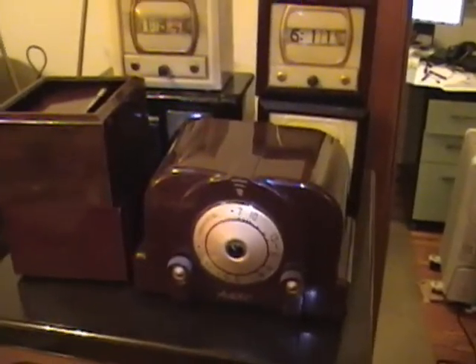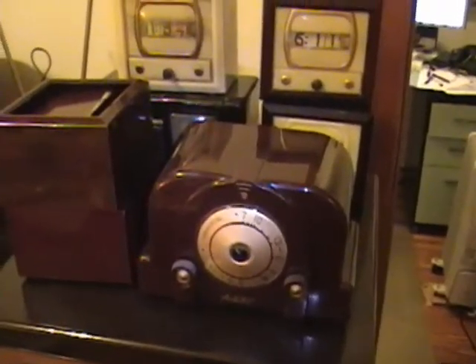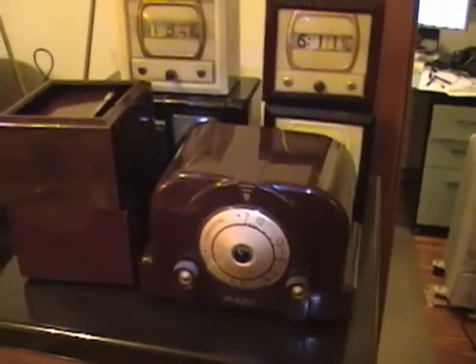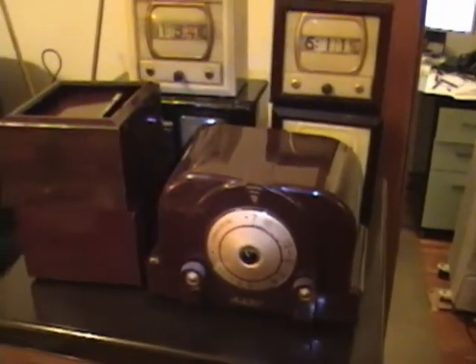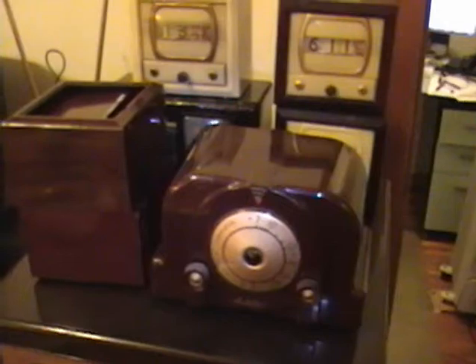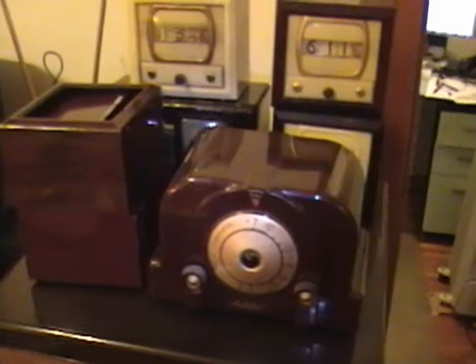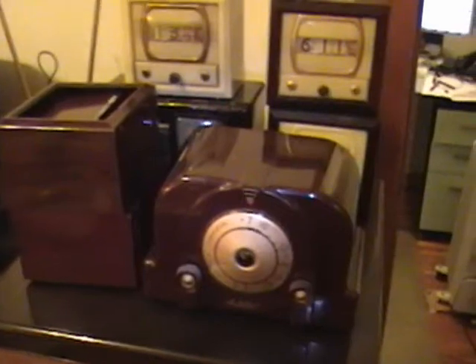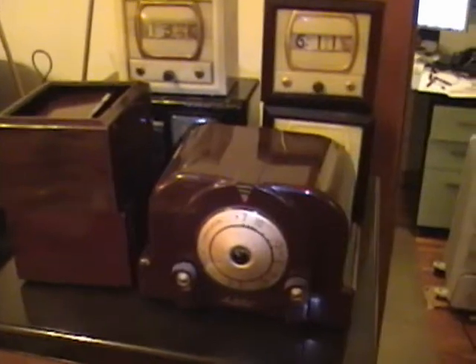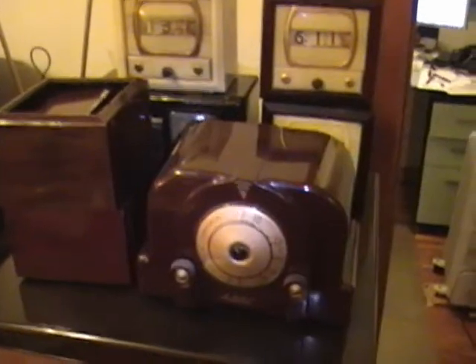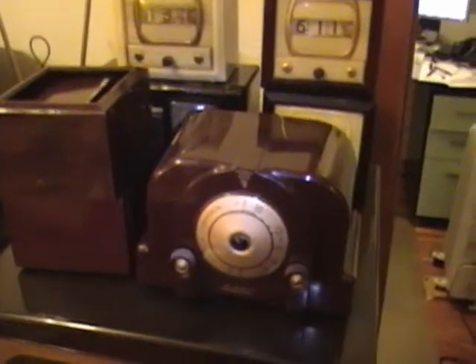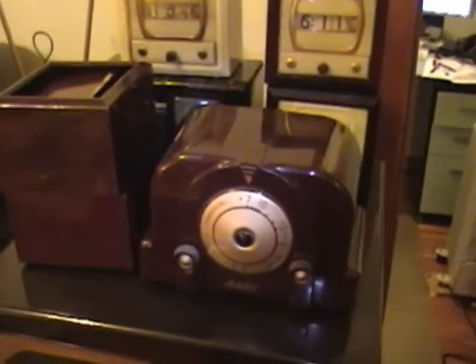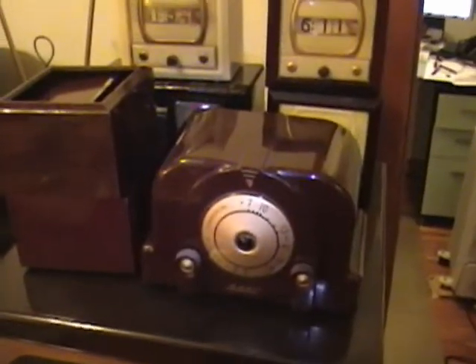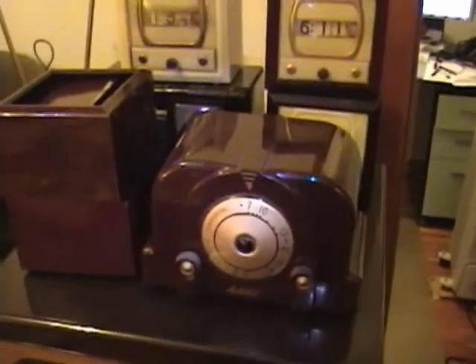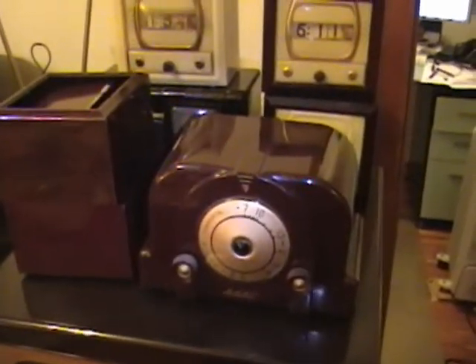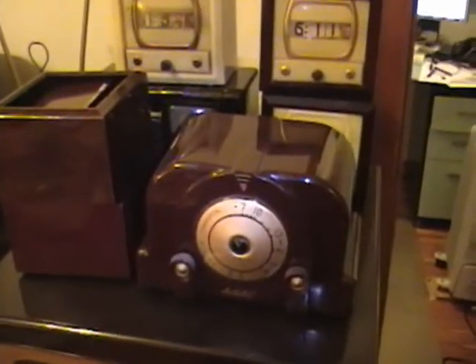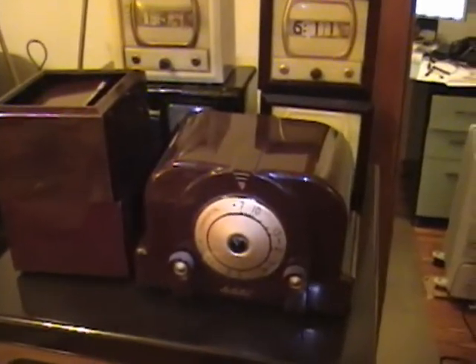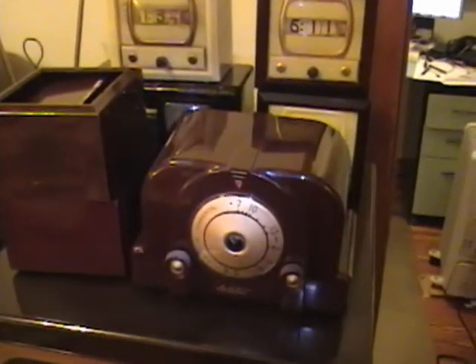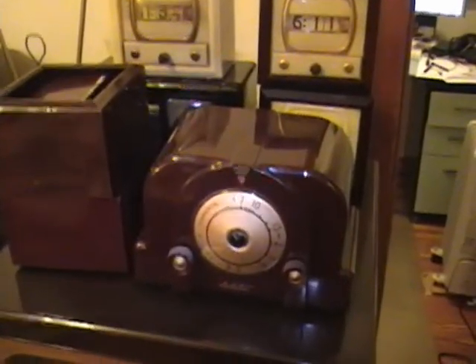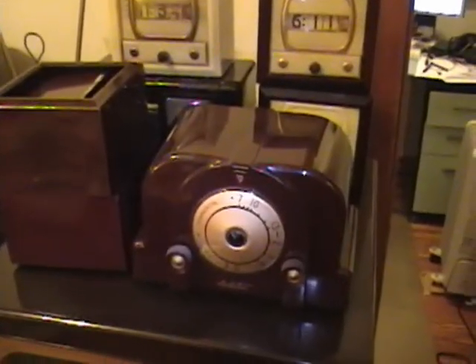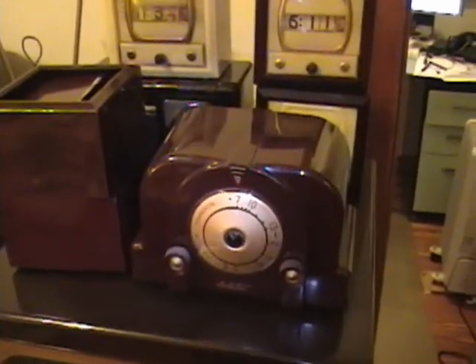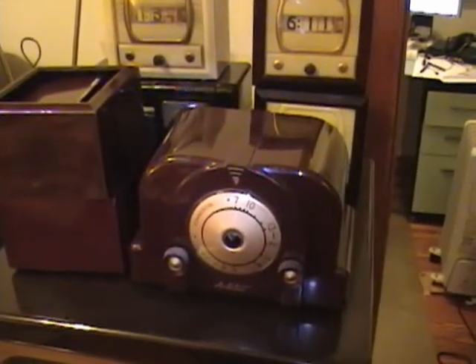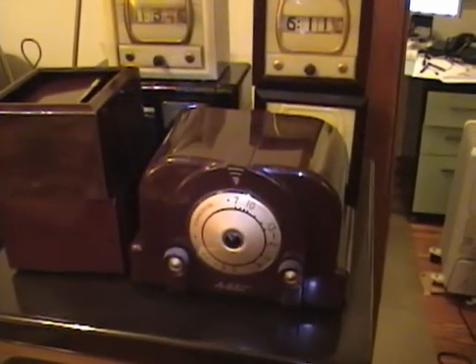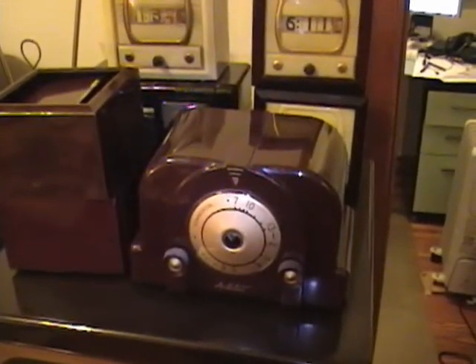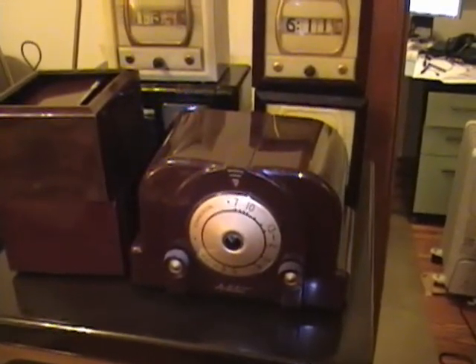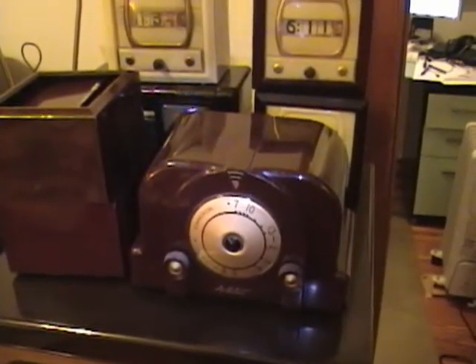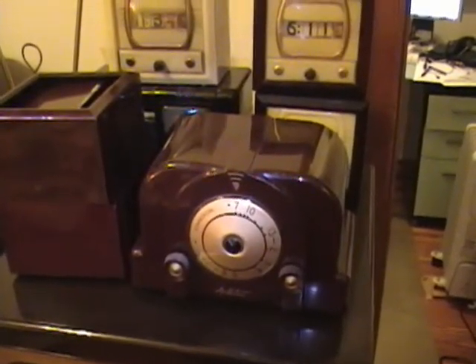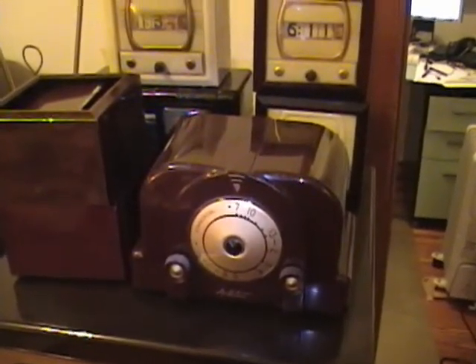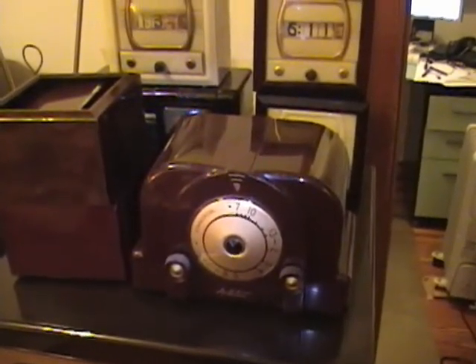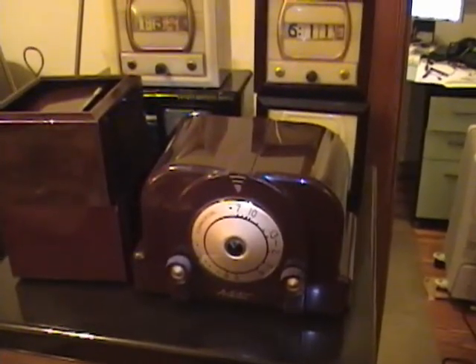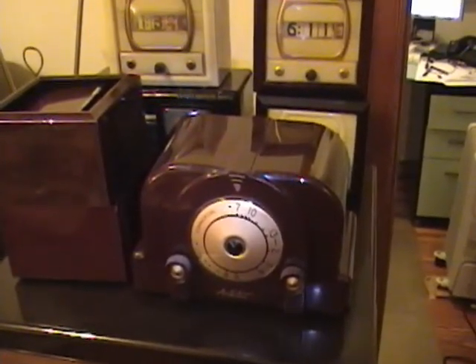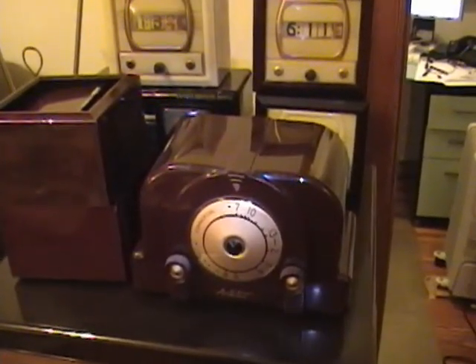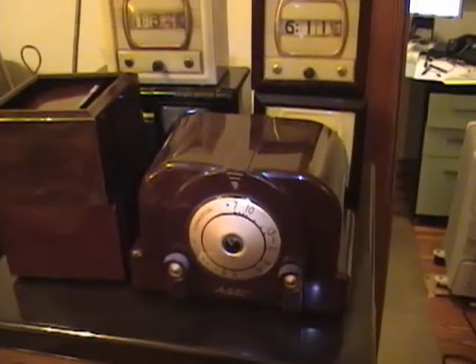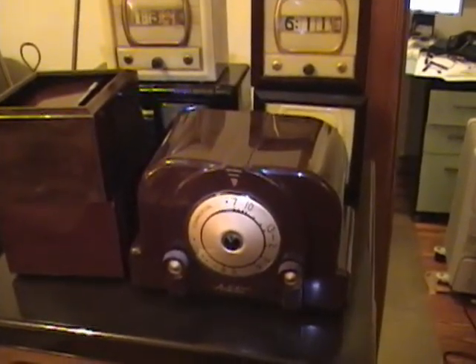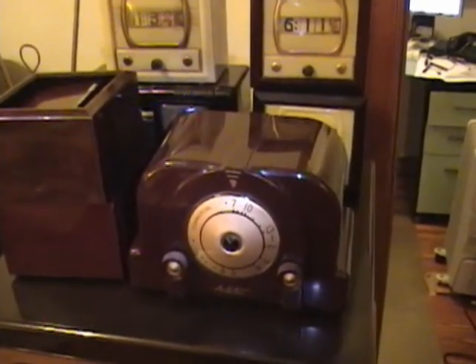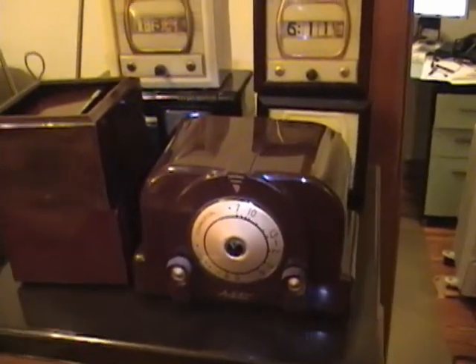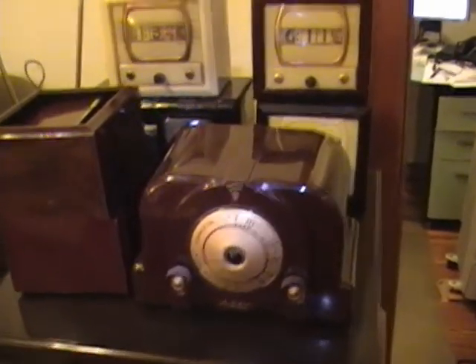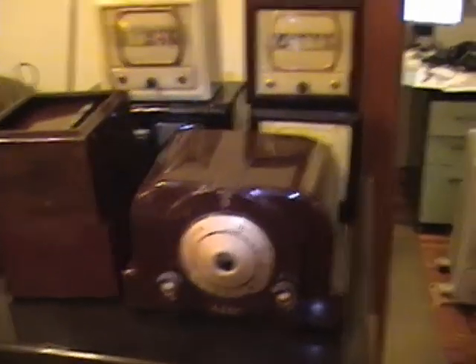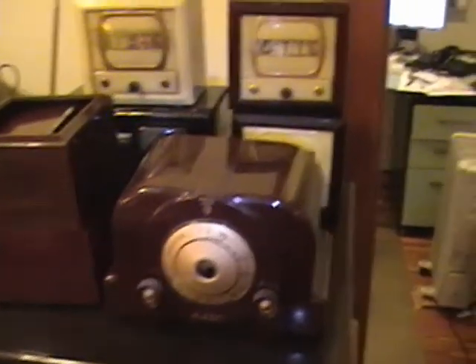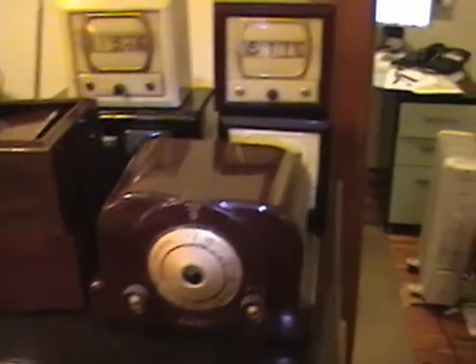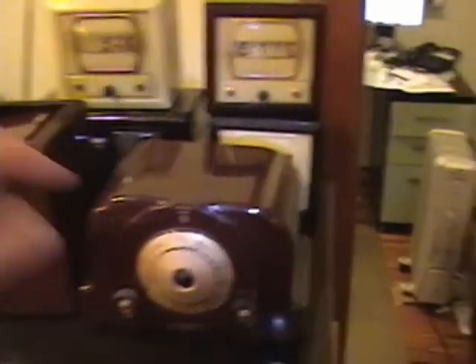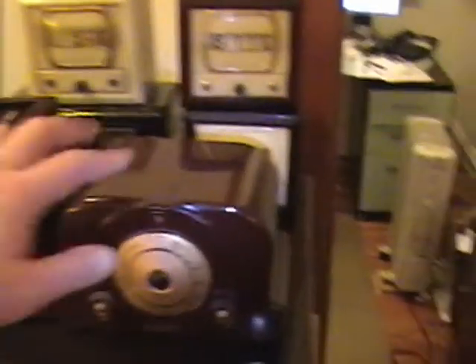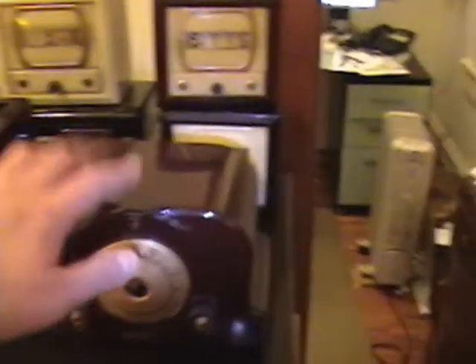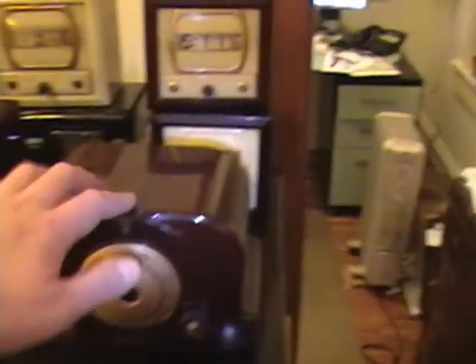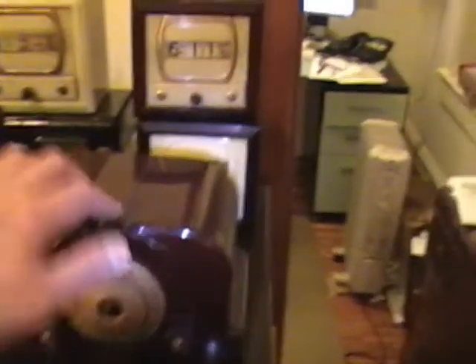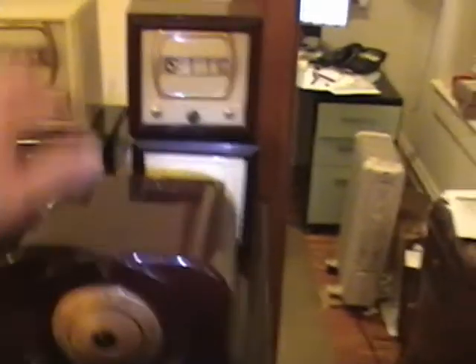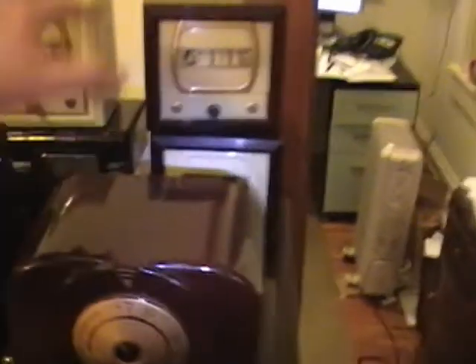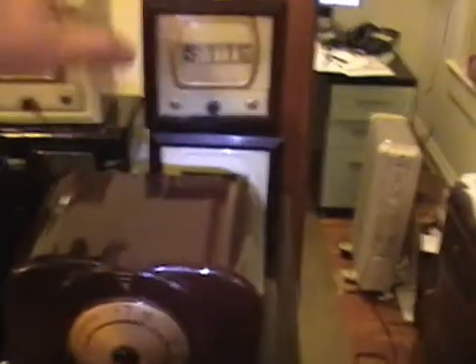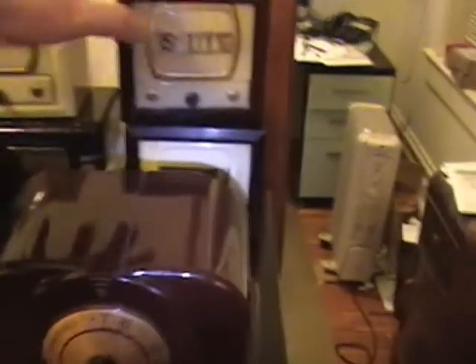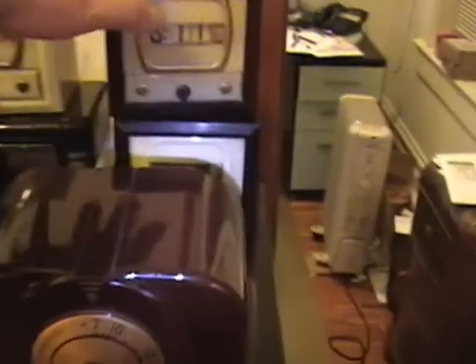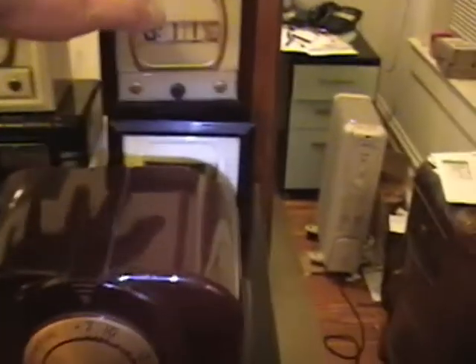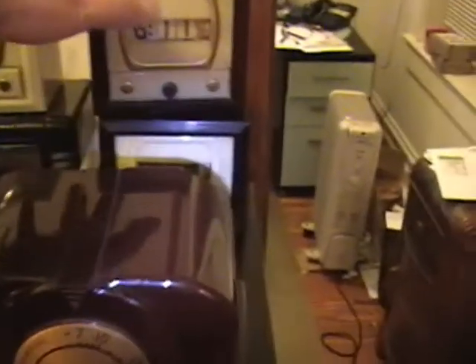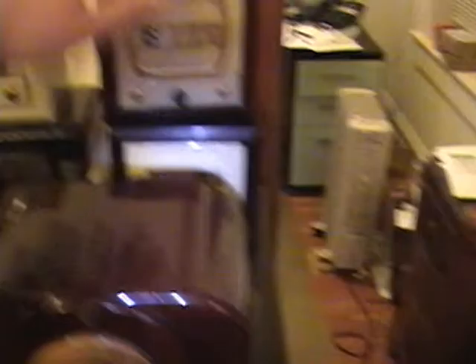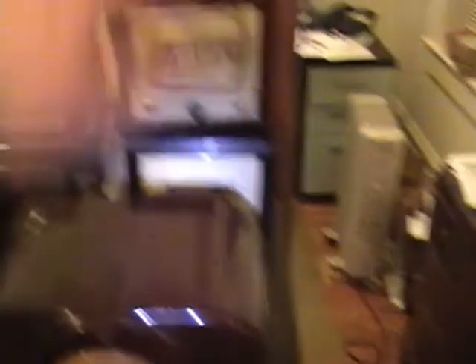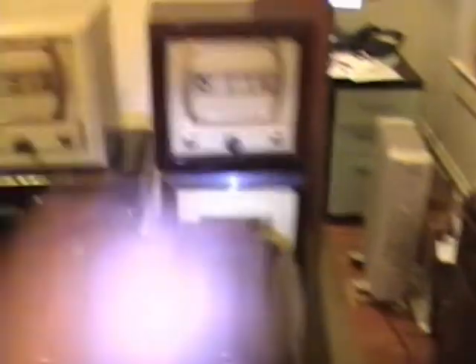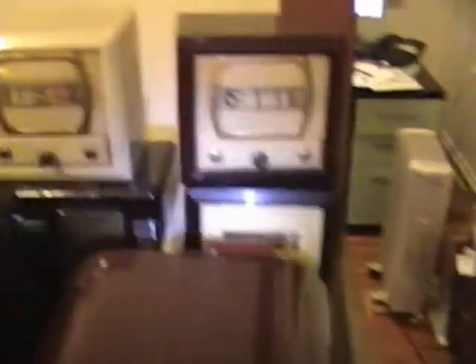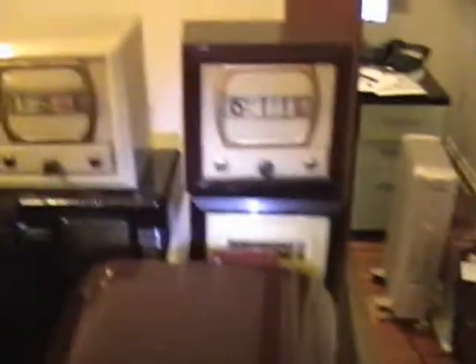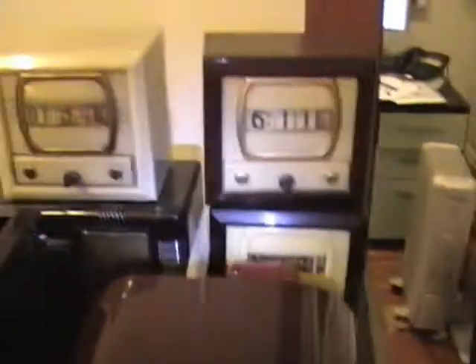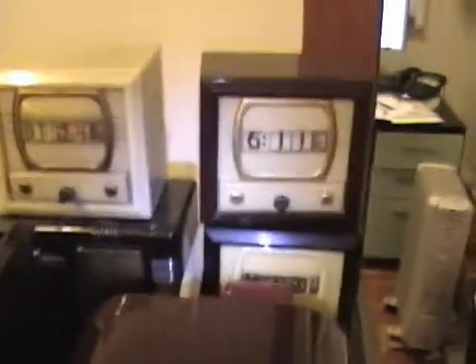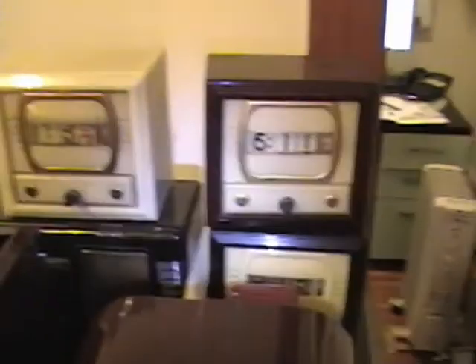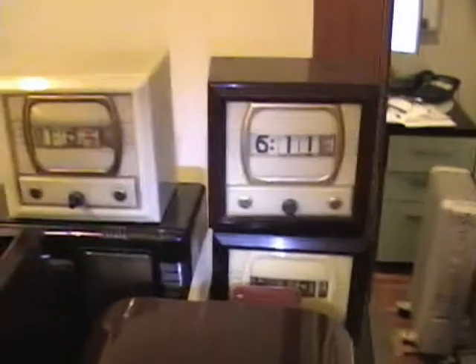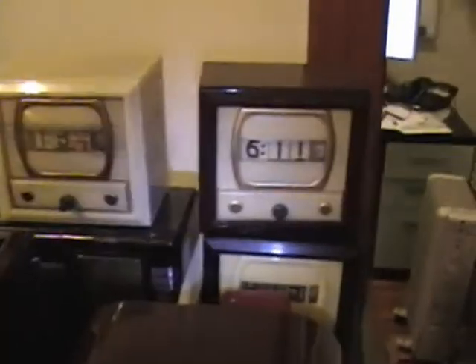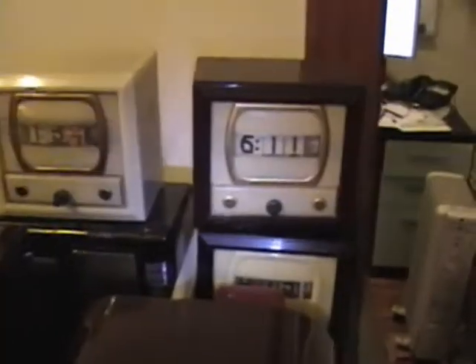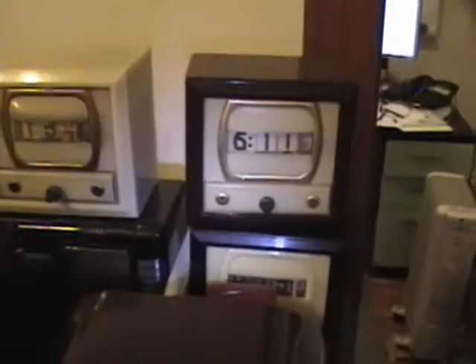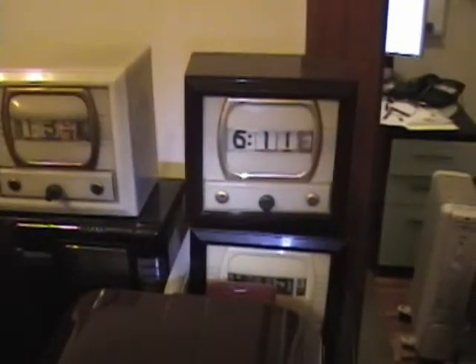Coming up next, I'm going to be talking about vintage accessories for period TVs like this guy and these. Stay tuned for more.